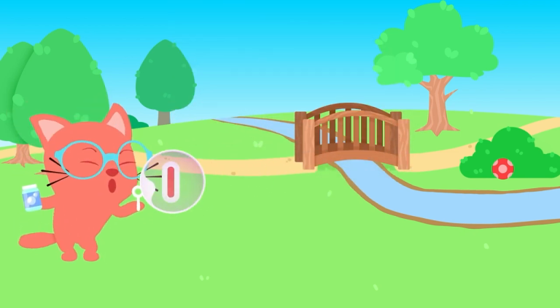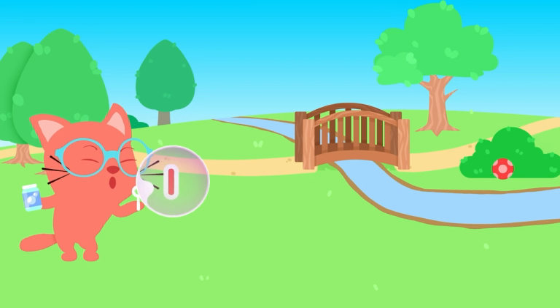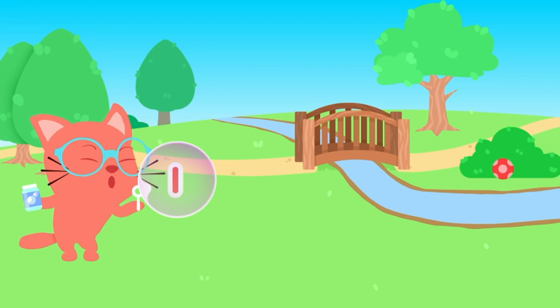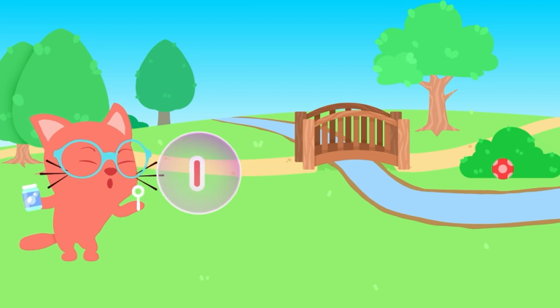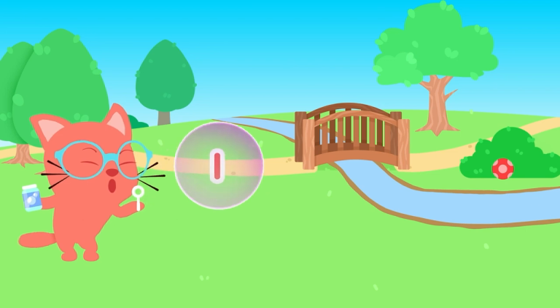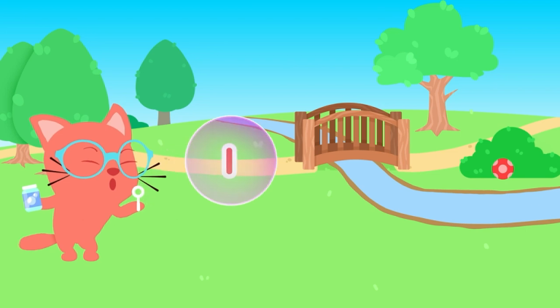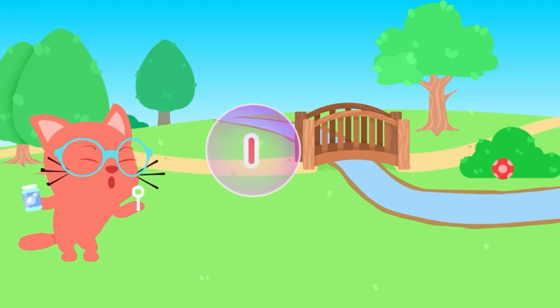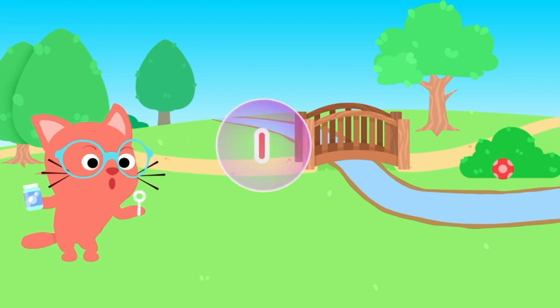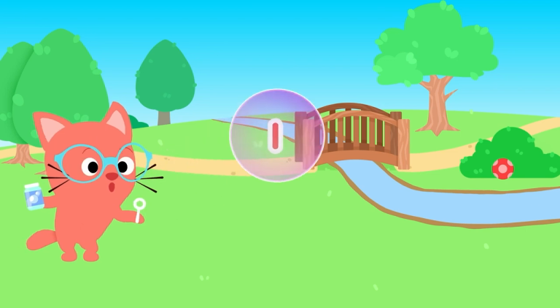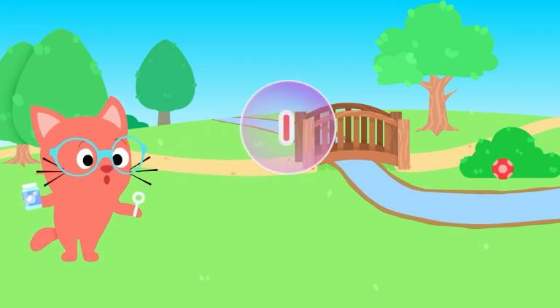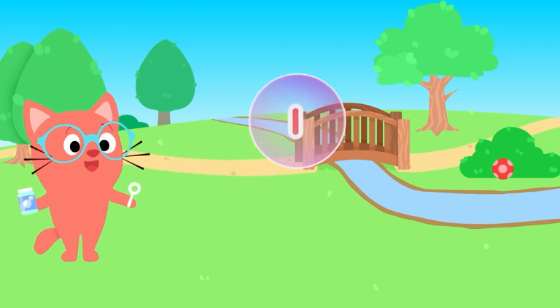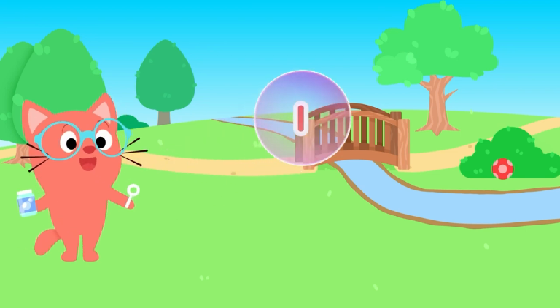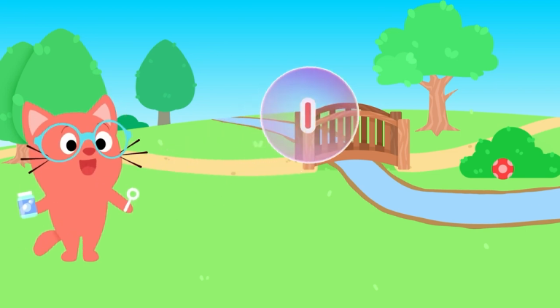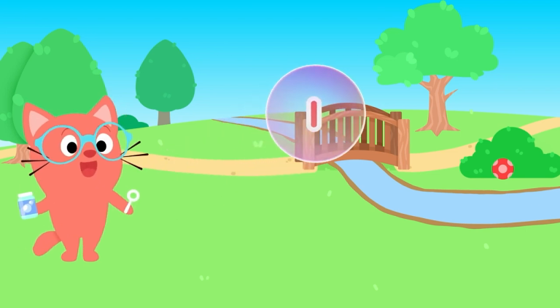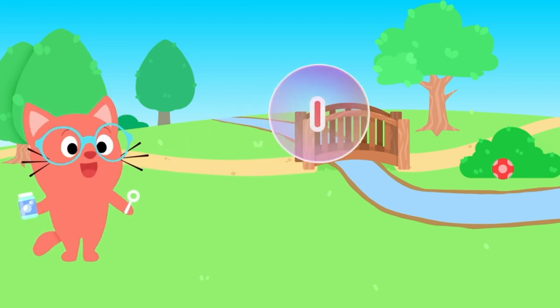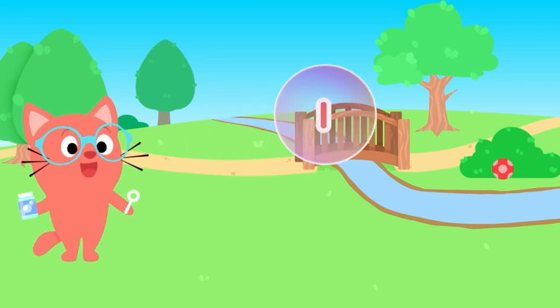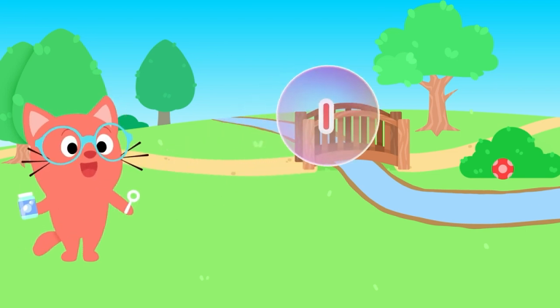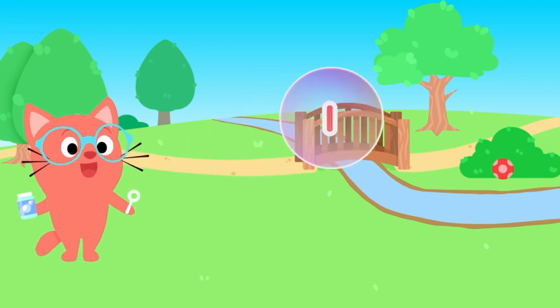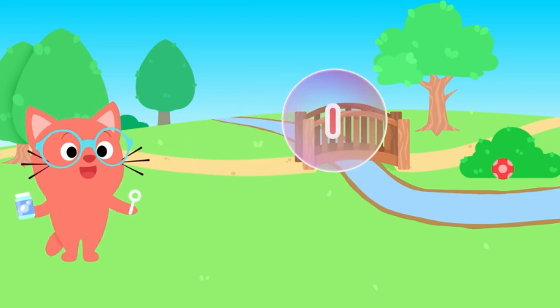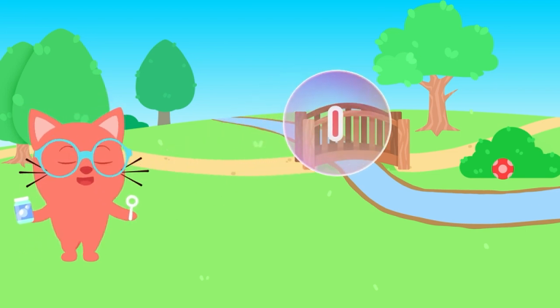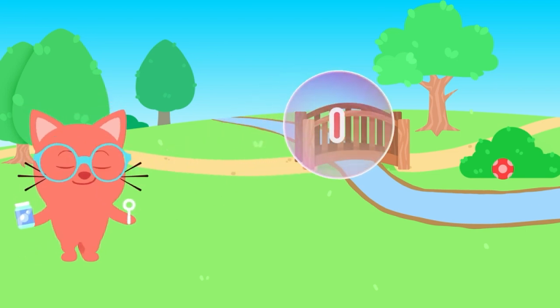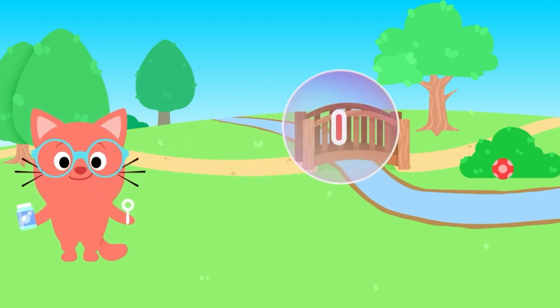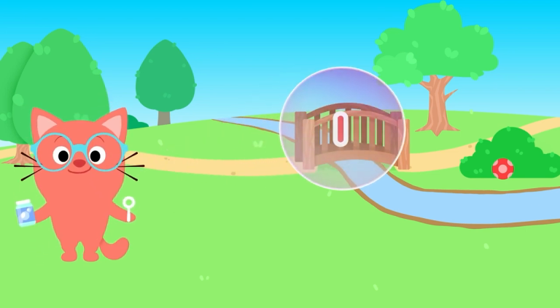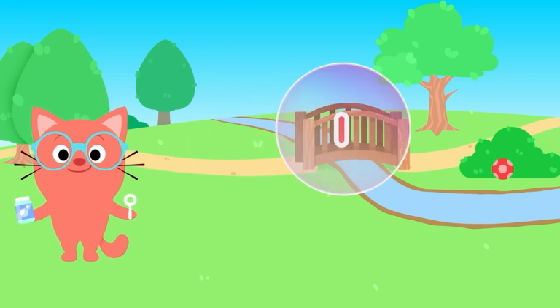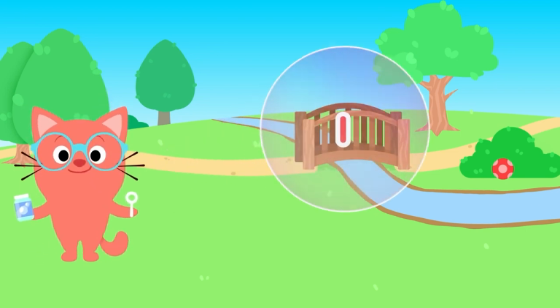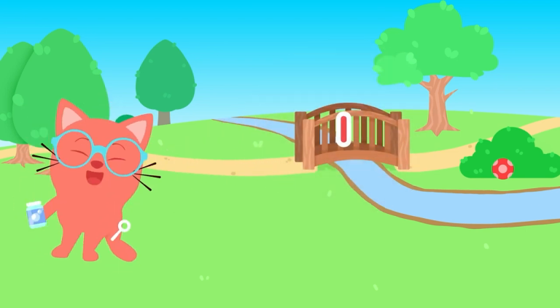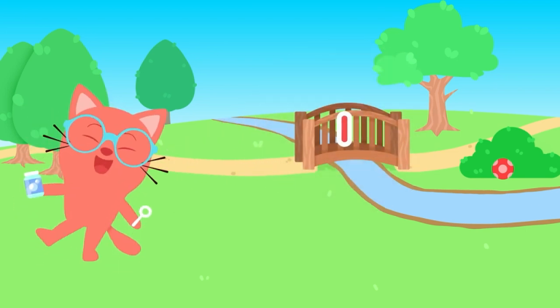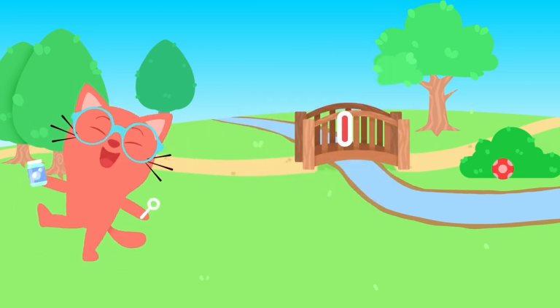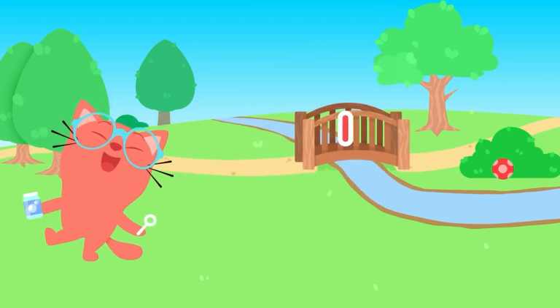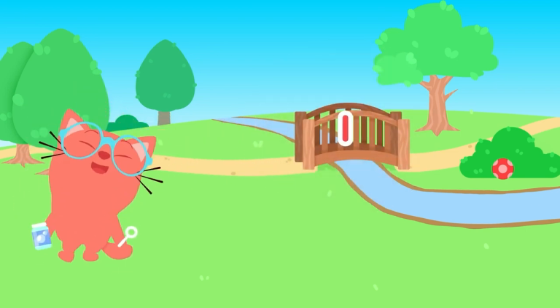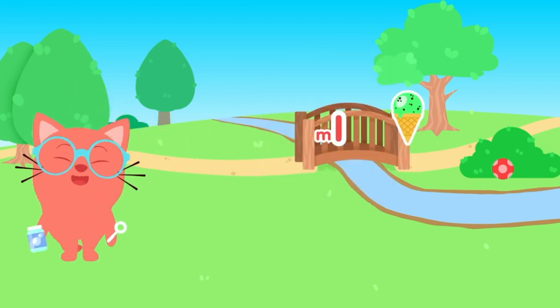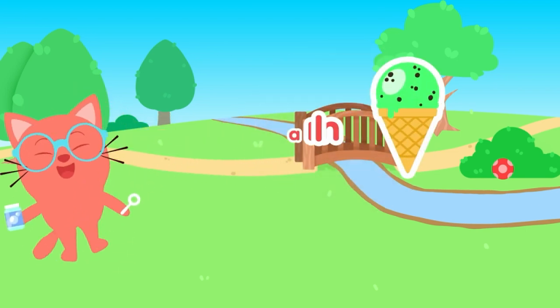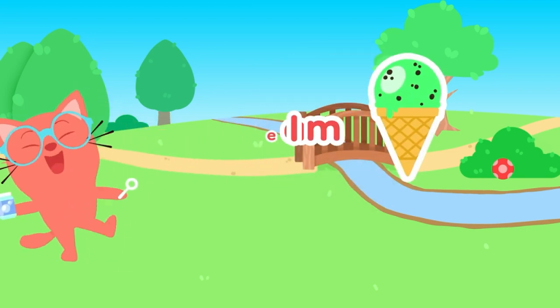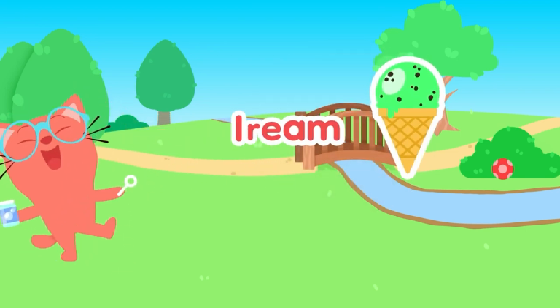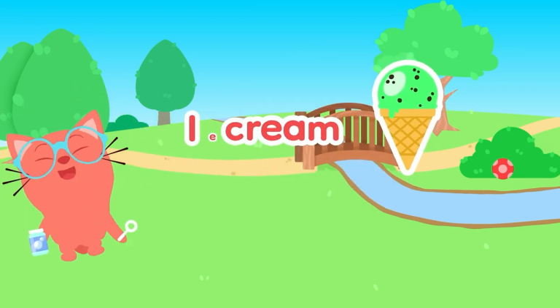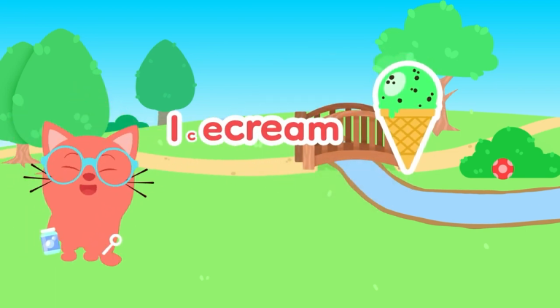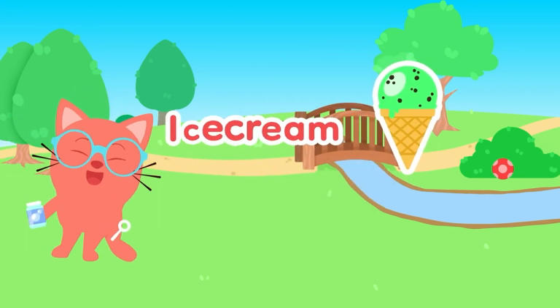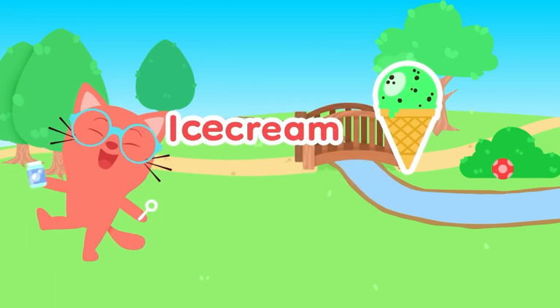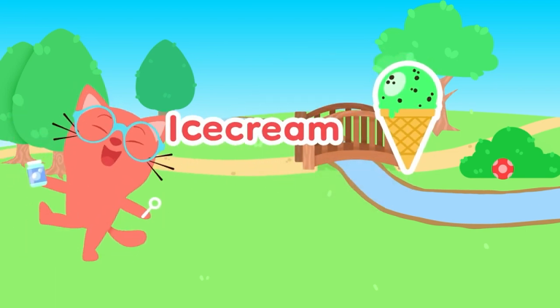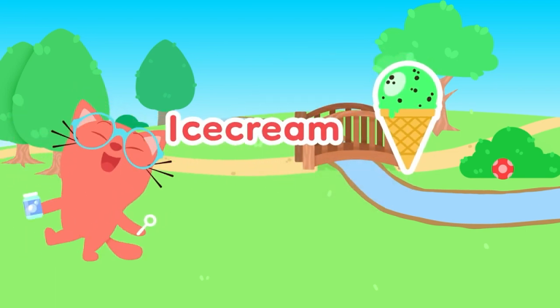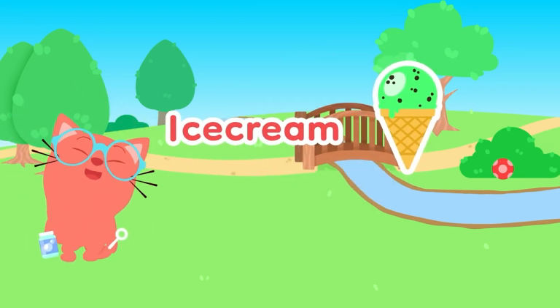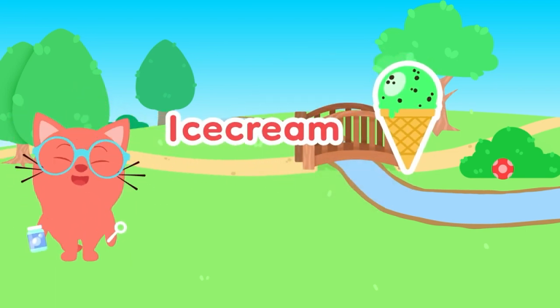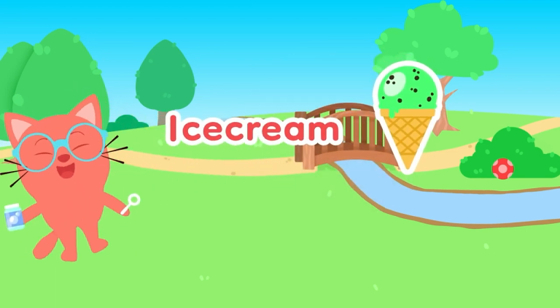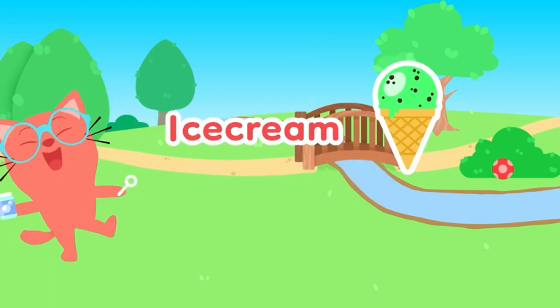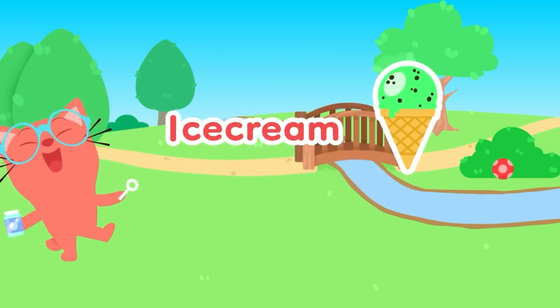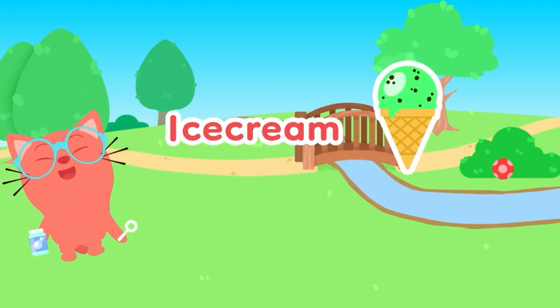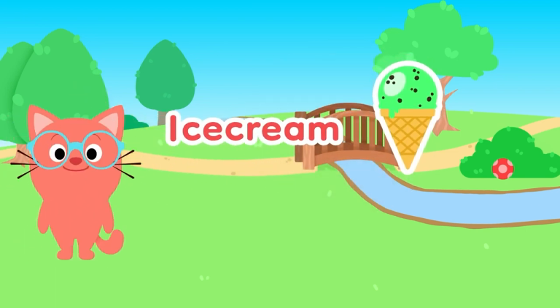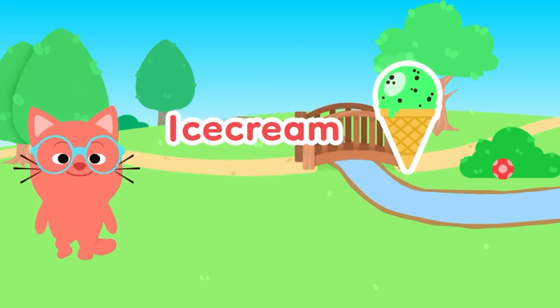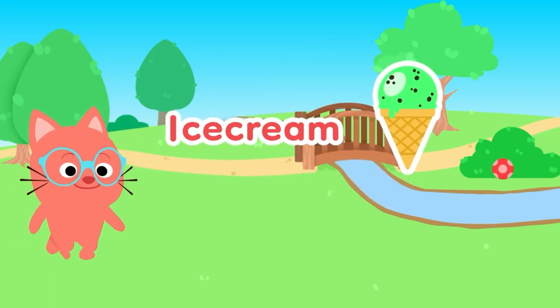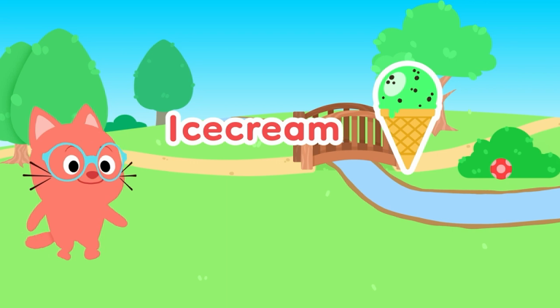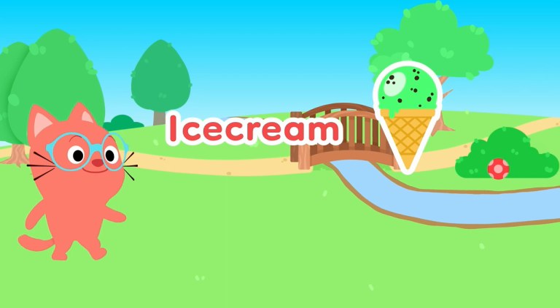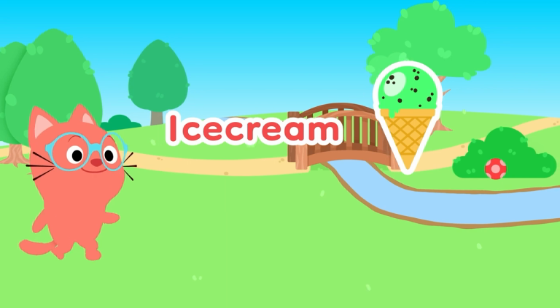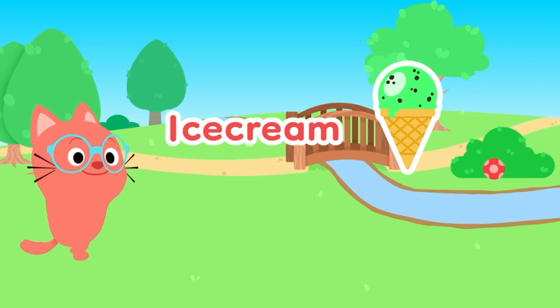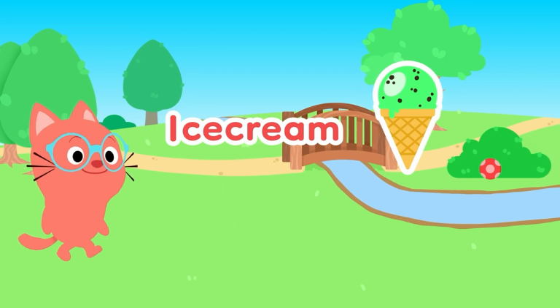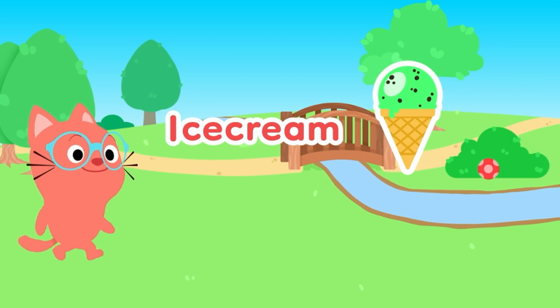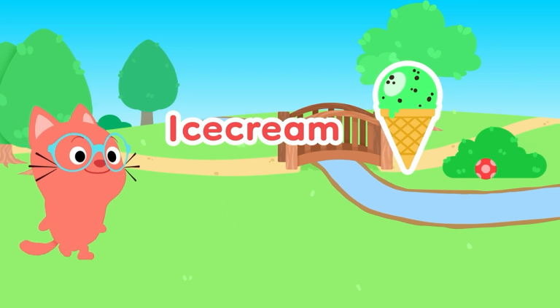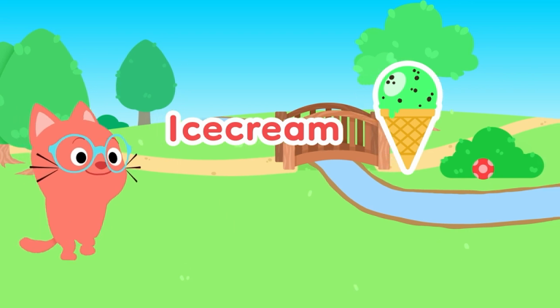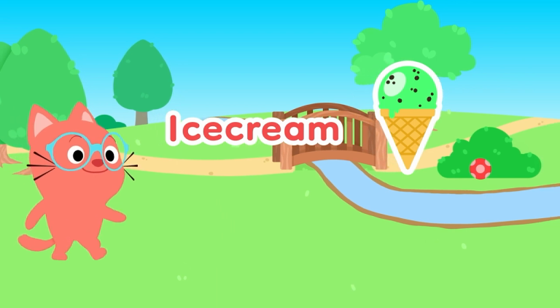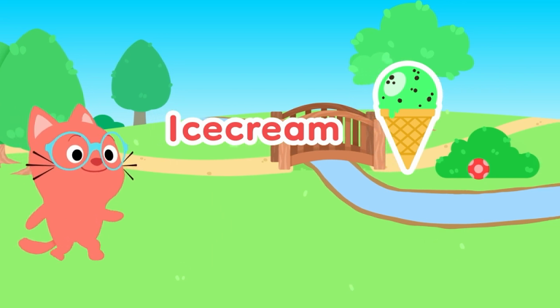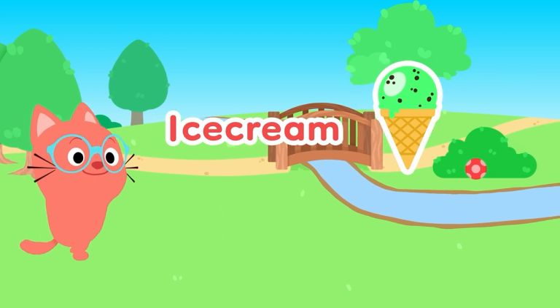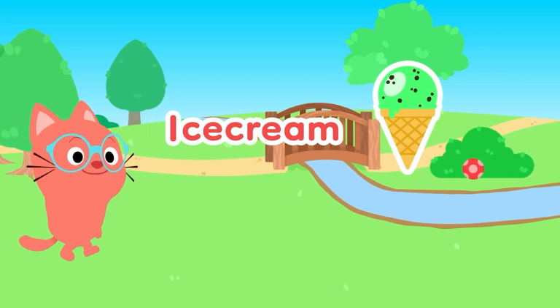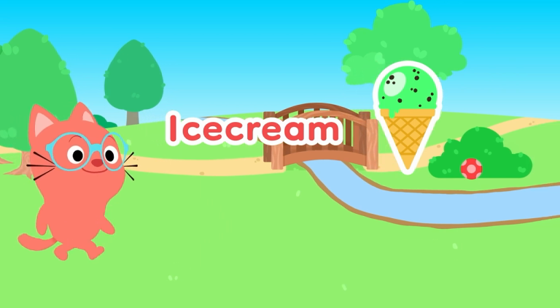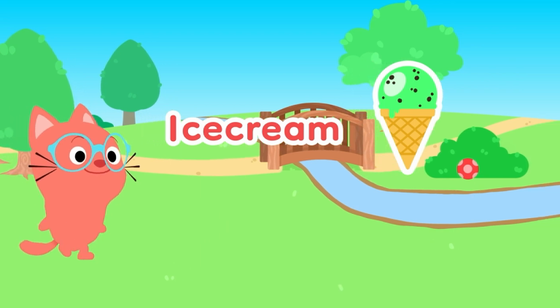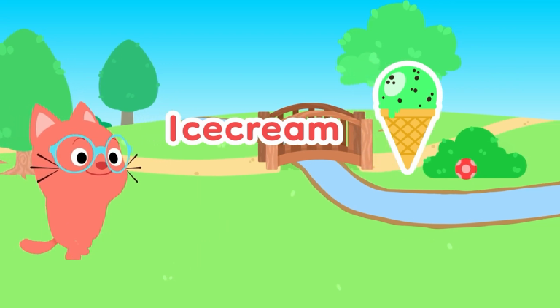I, I, I is for... ICE CREAM! One scoop on an ice cream cone.